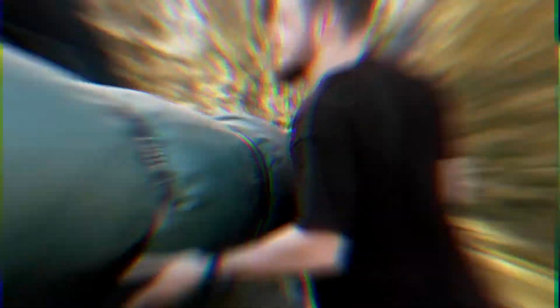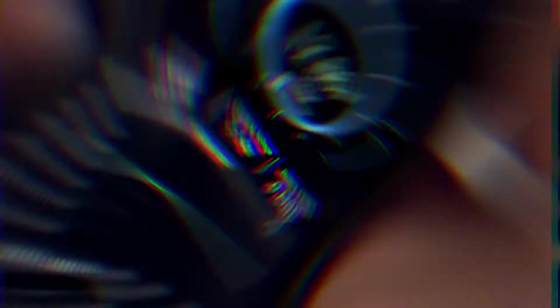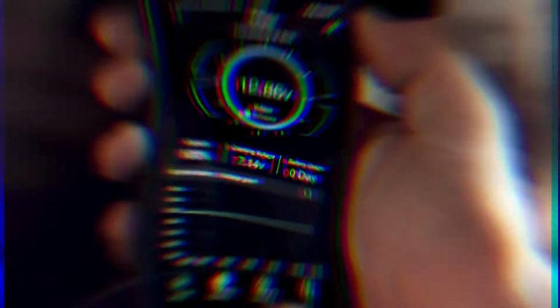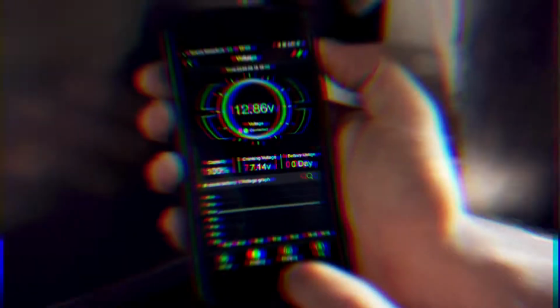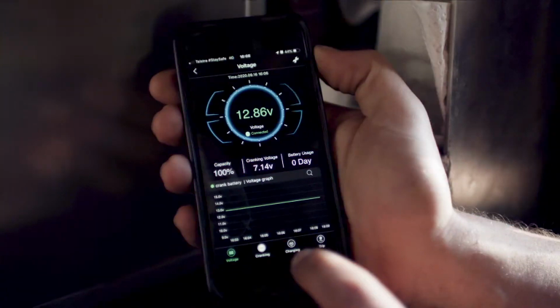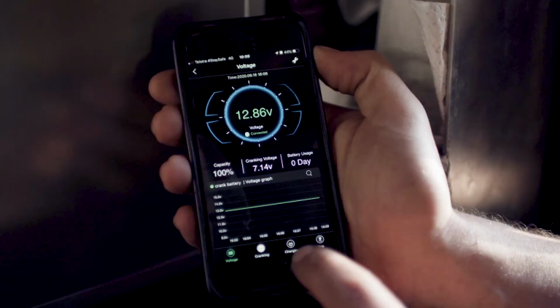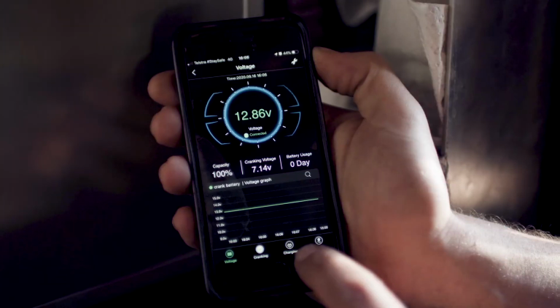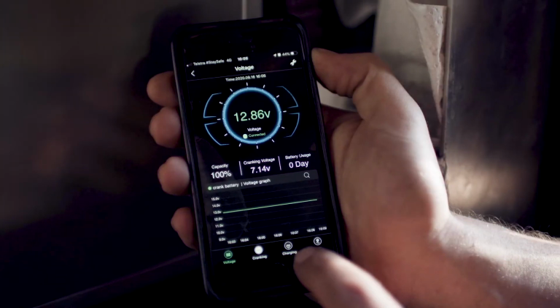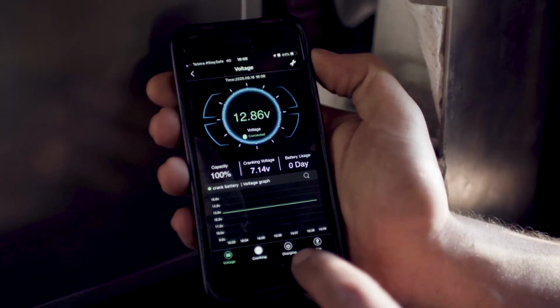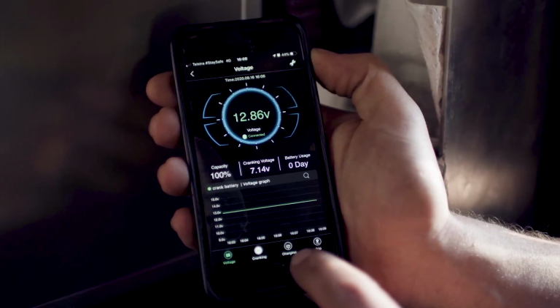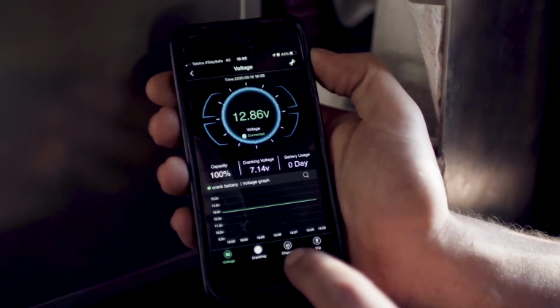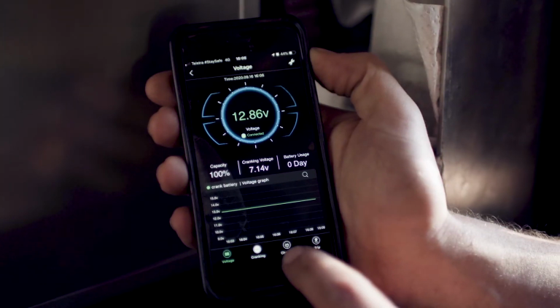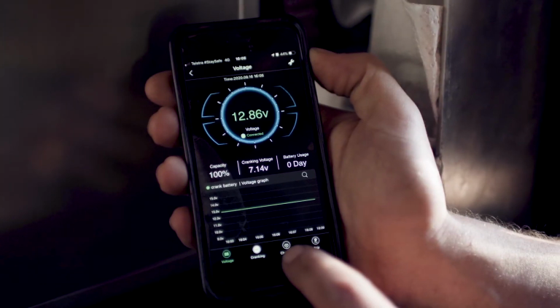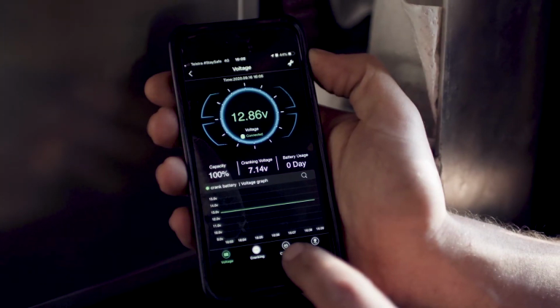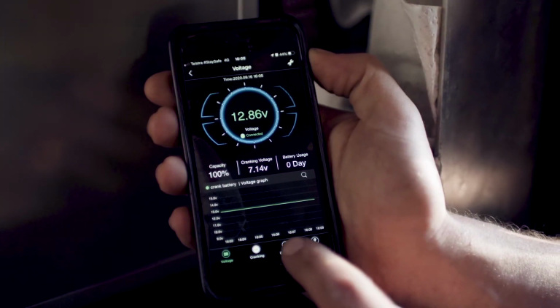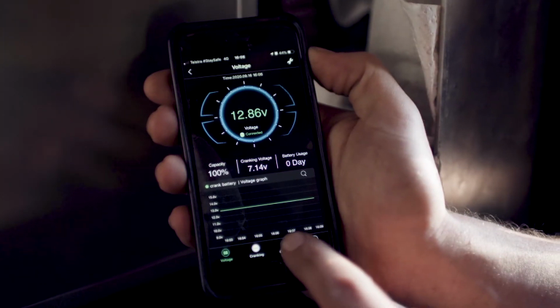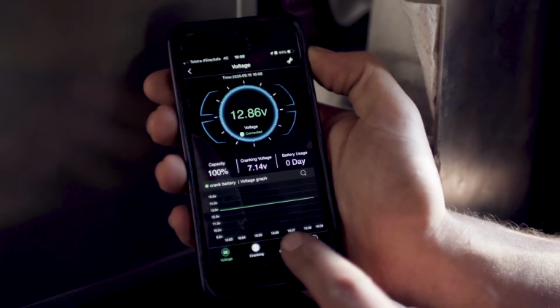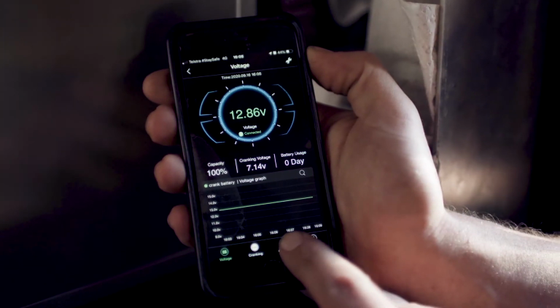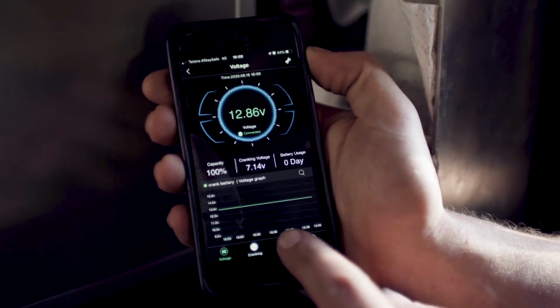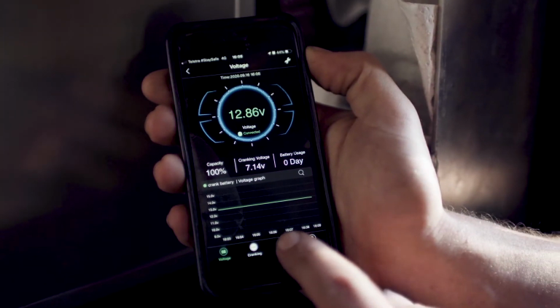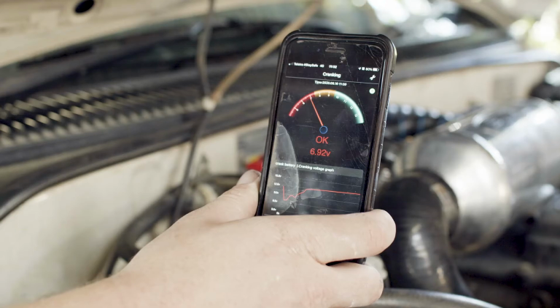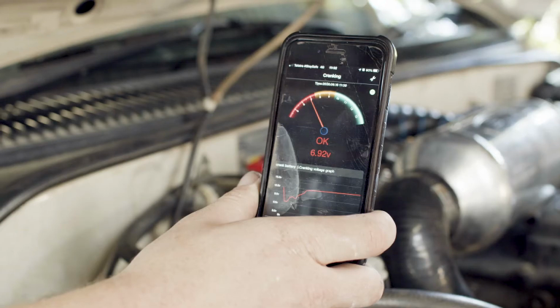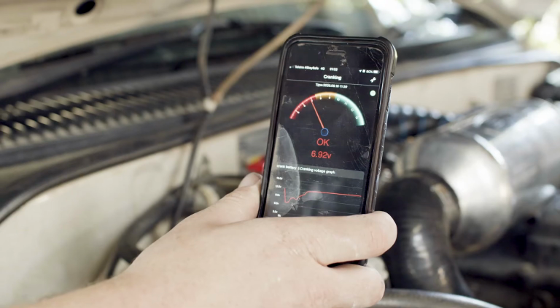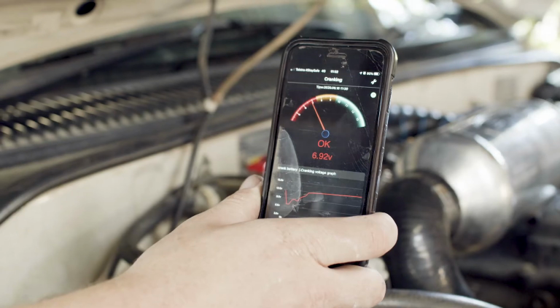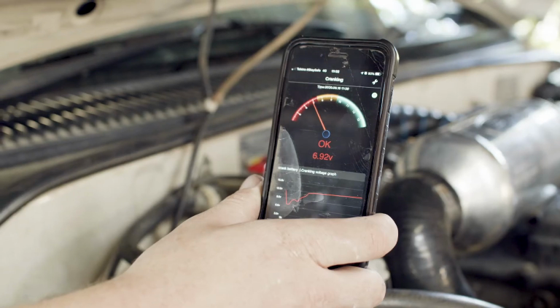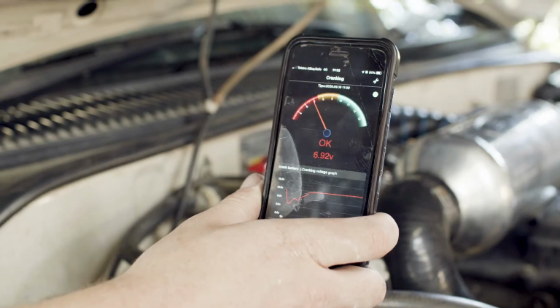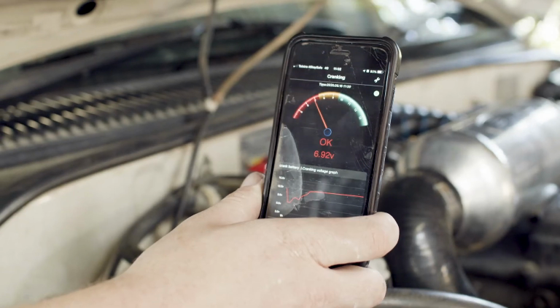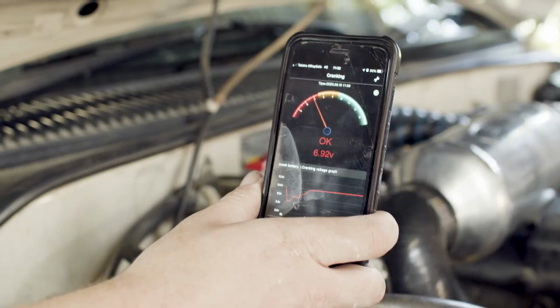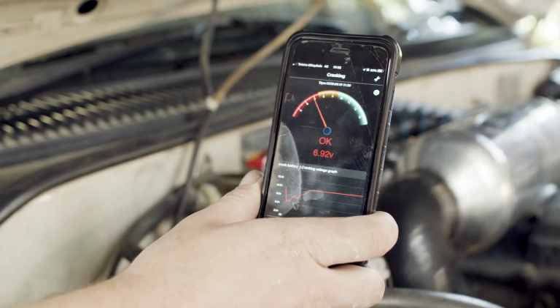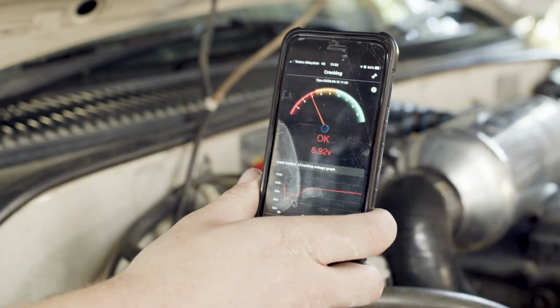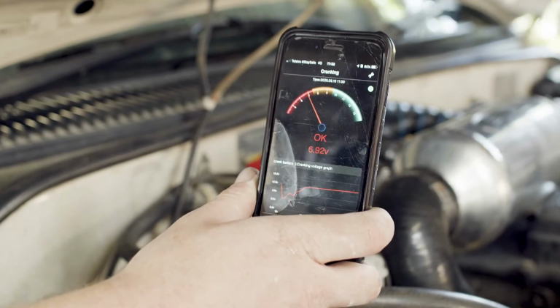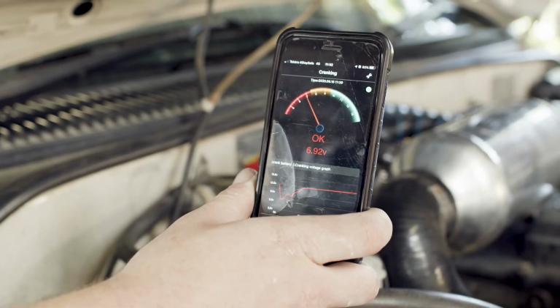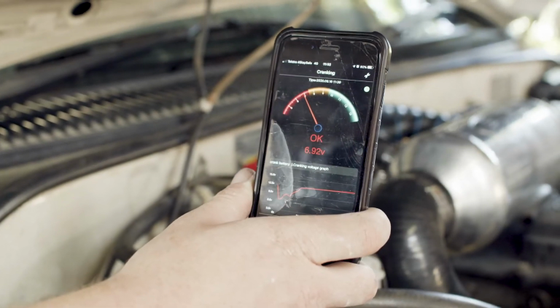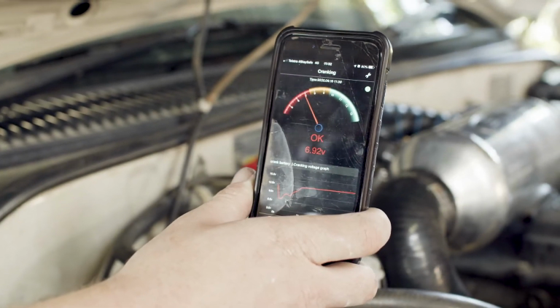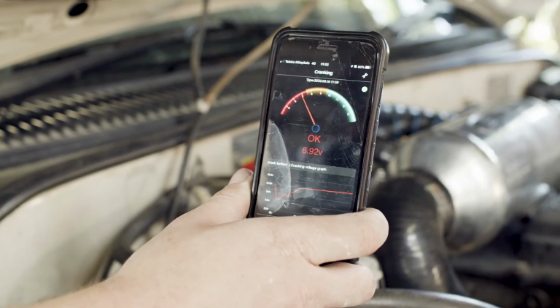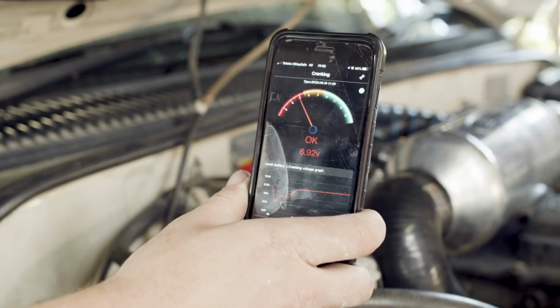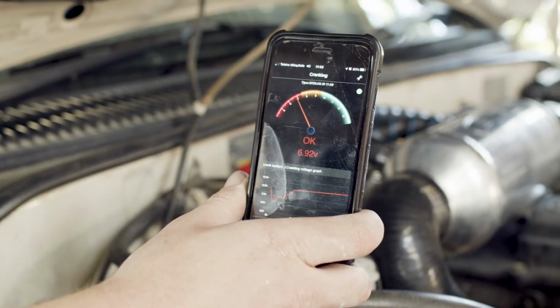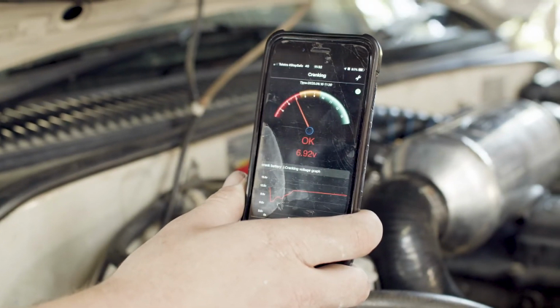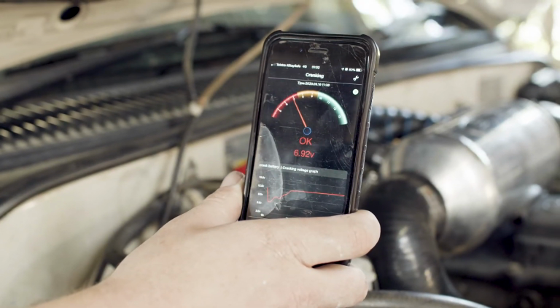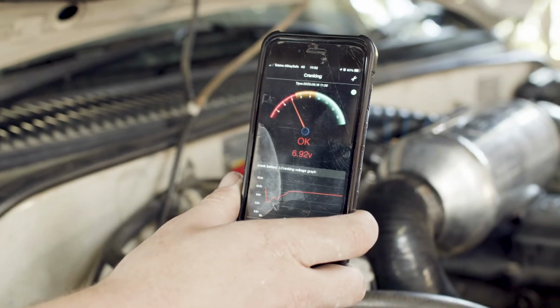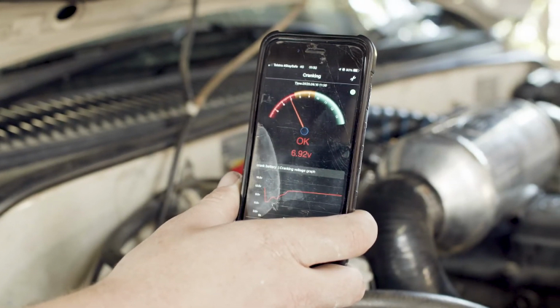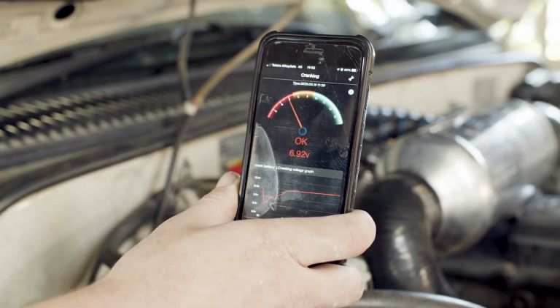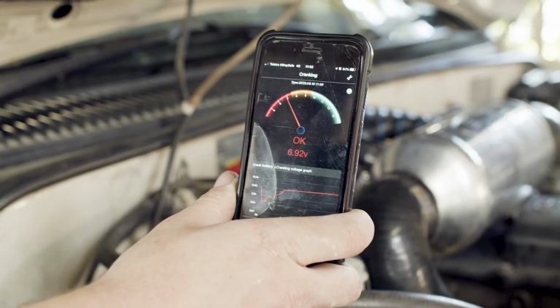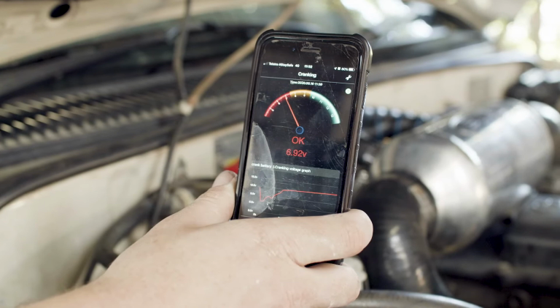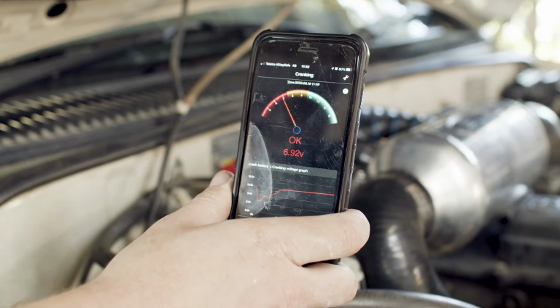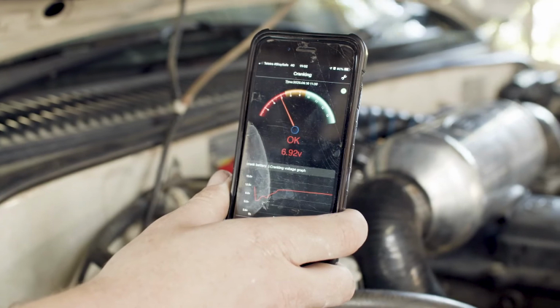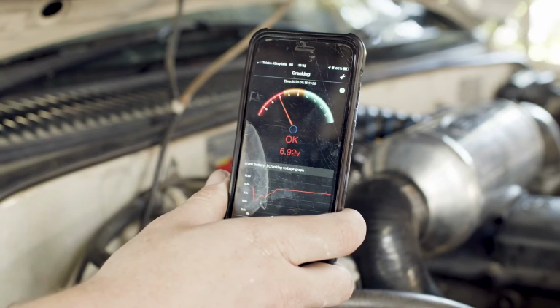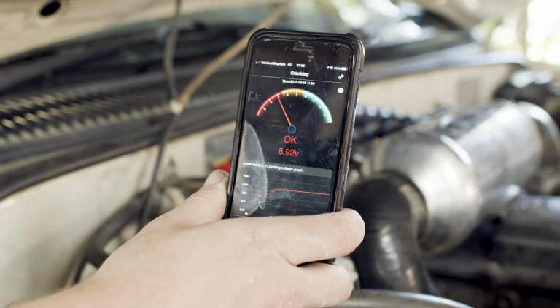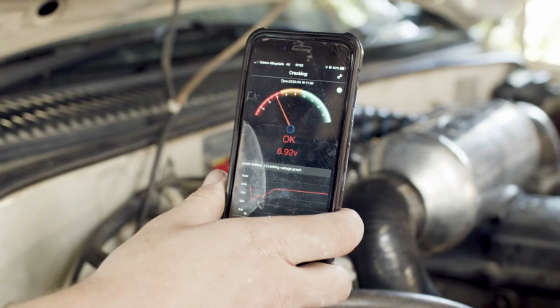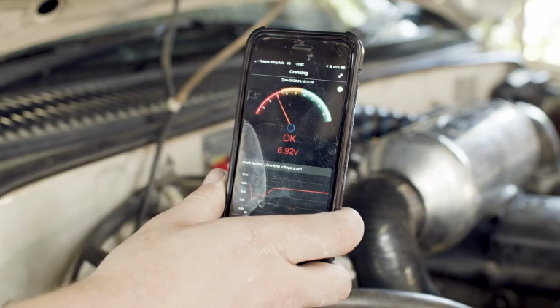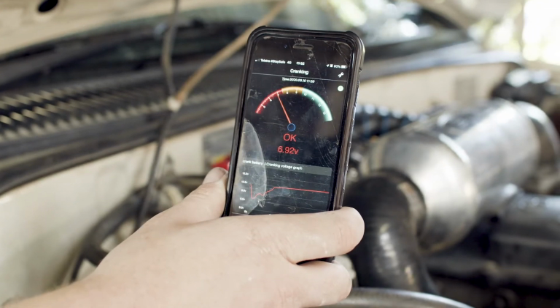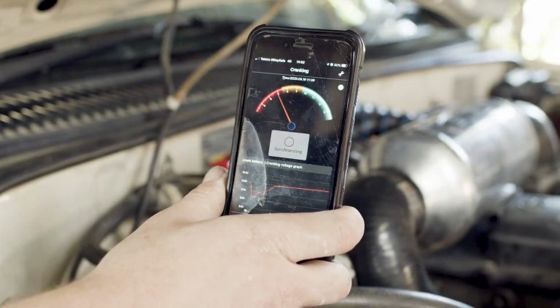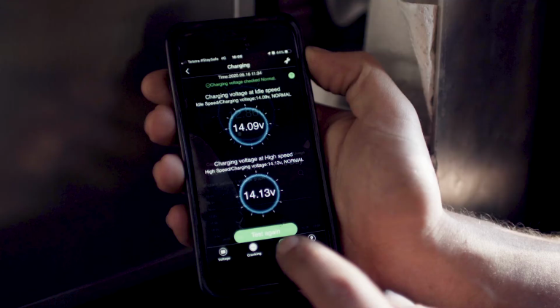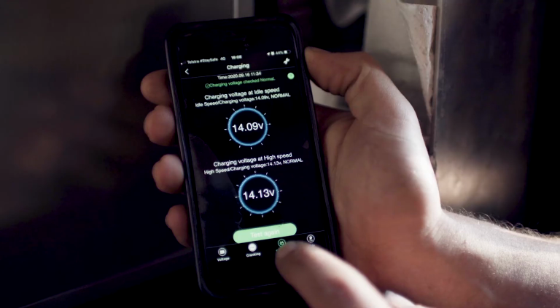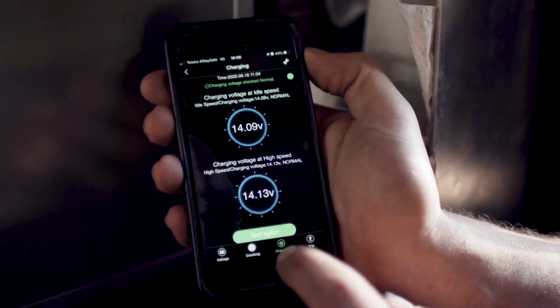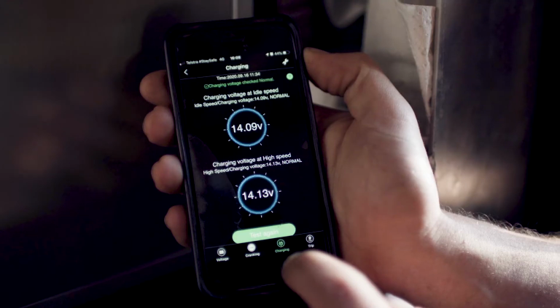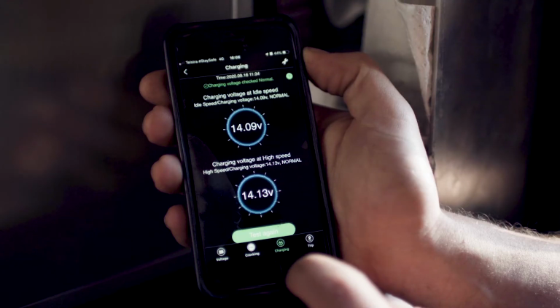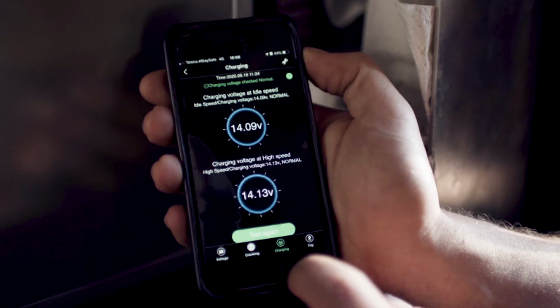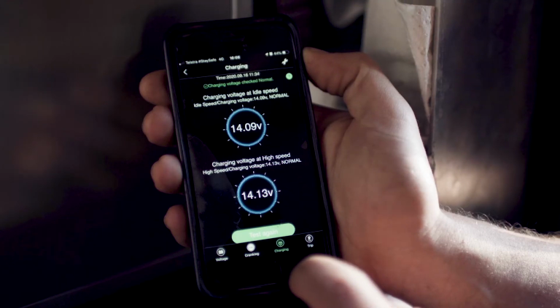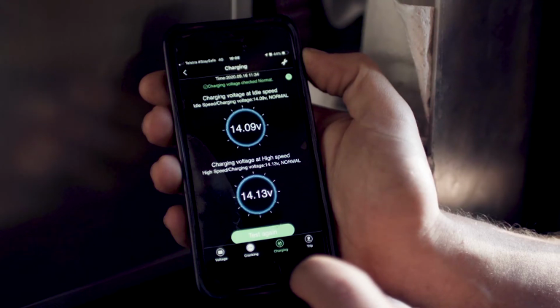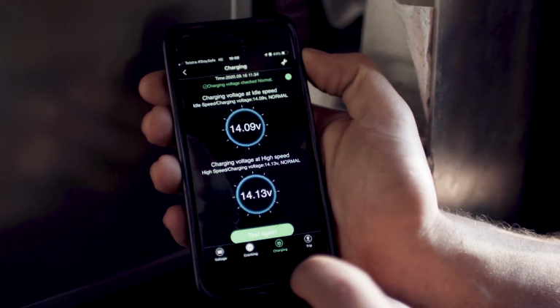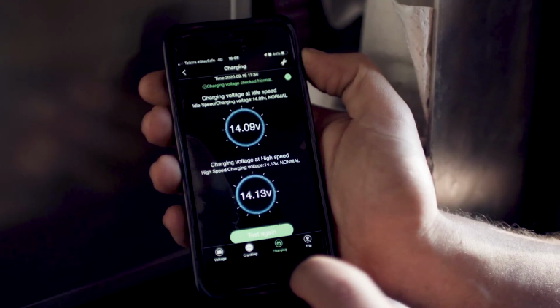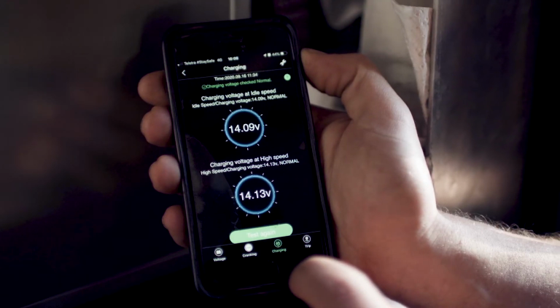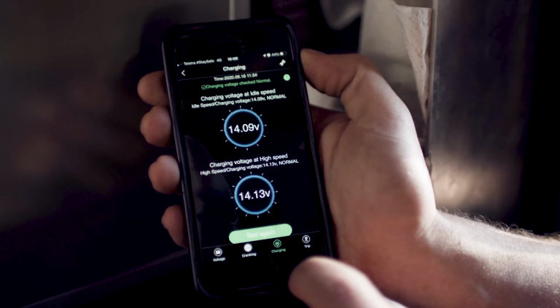I can also see battery voltage, cranking health and charge rate, as well as a trip meter to see how your batteries charge while you drive.